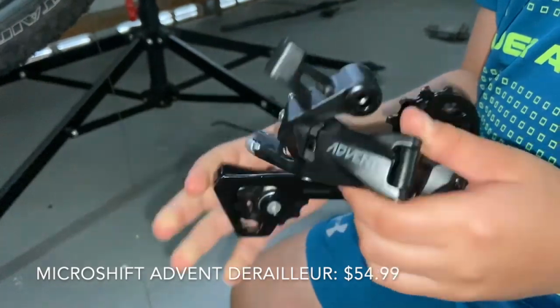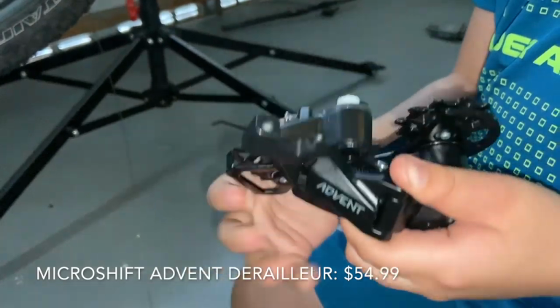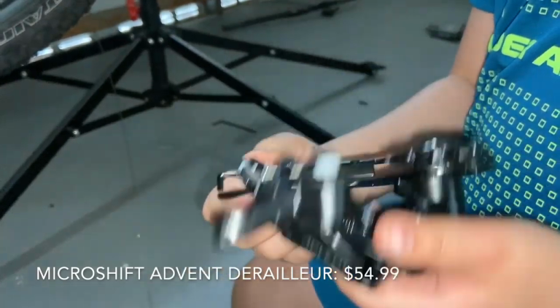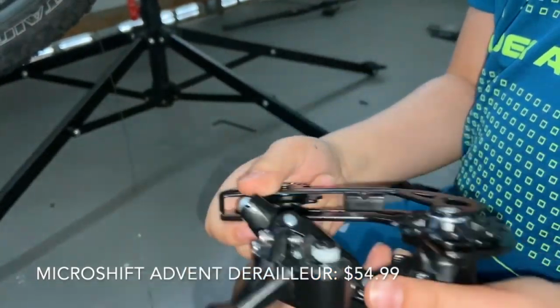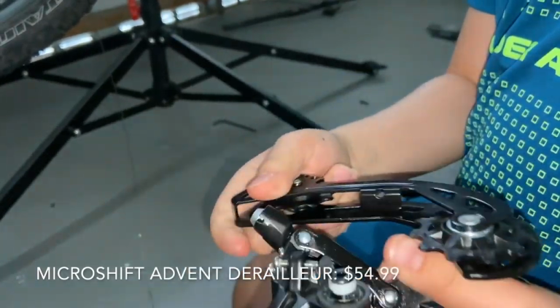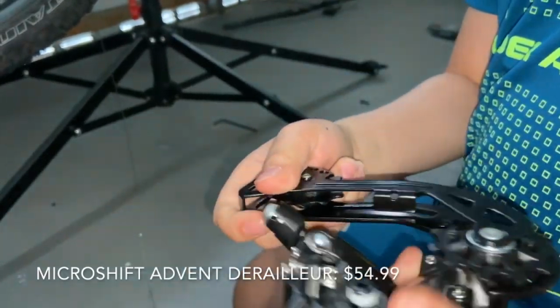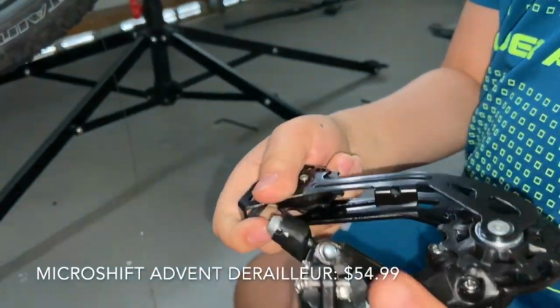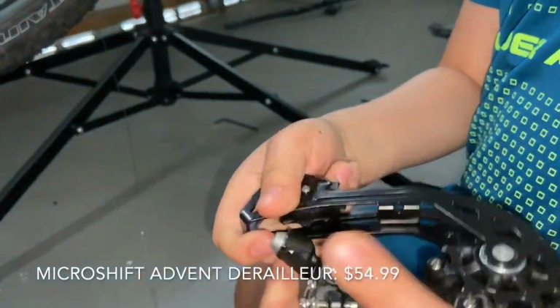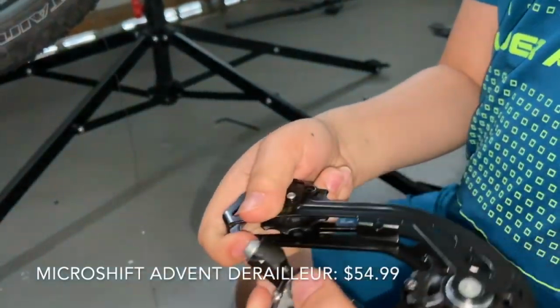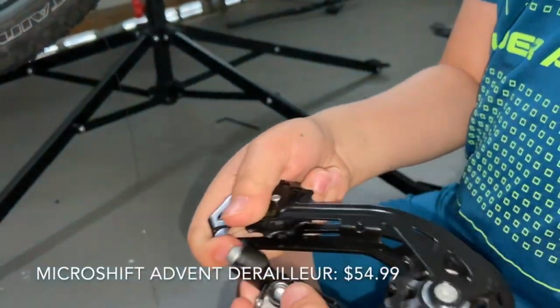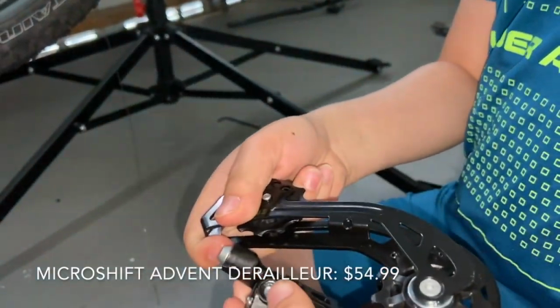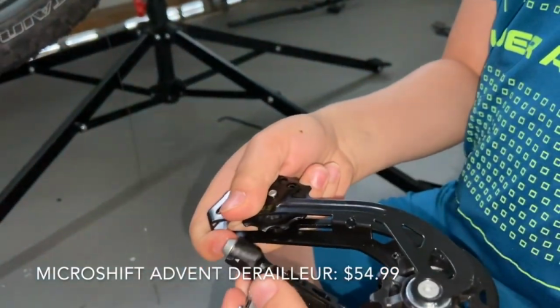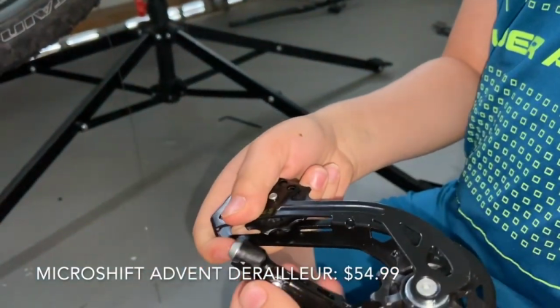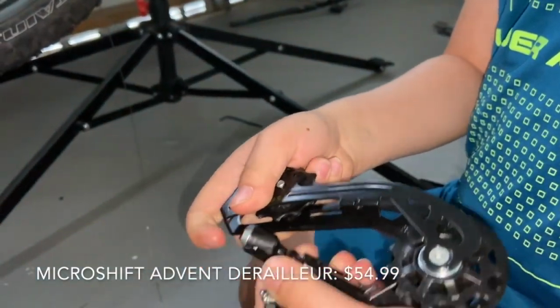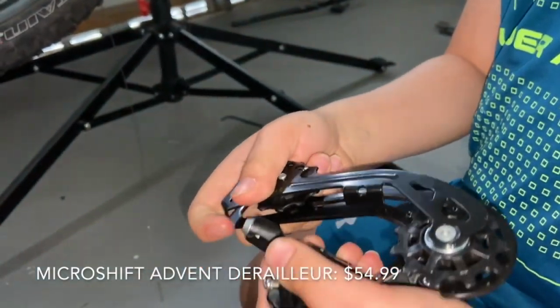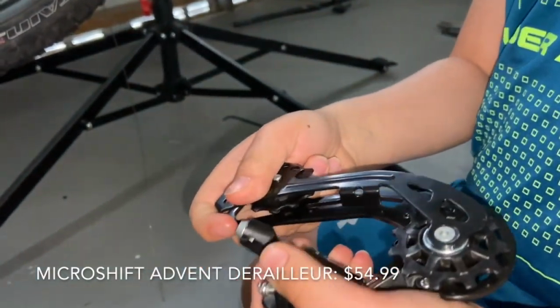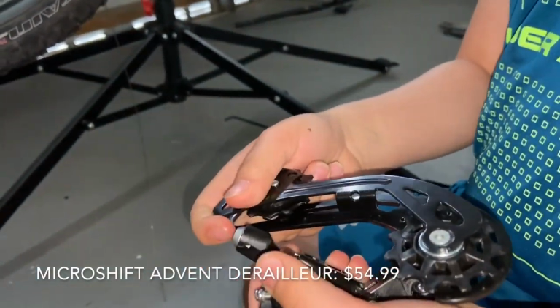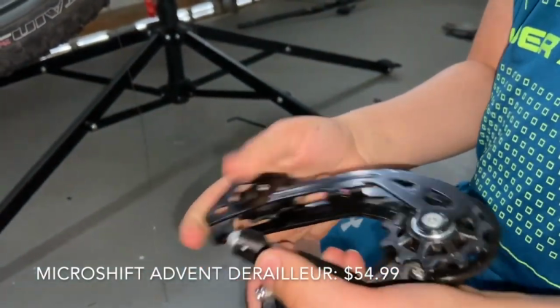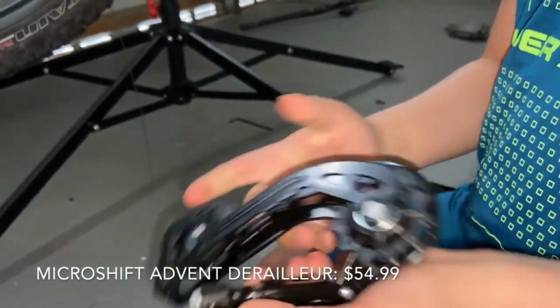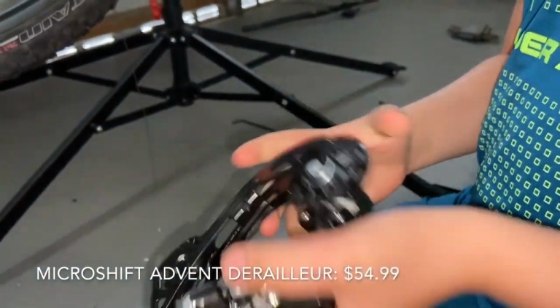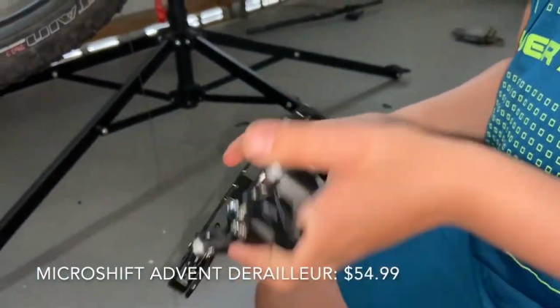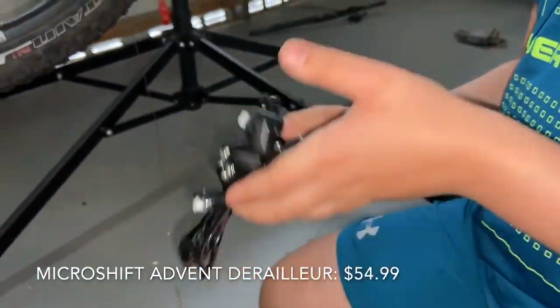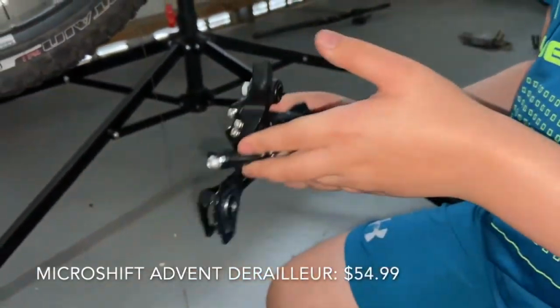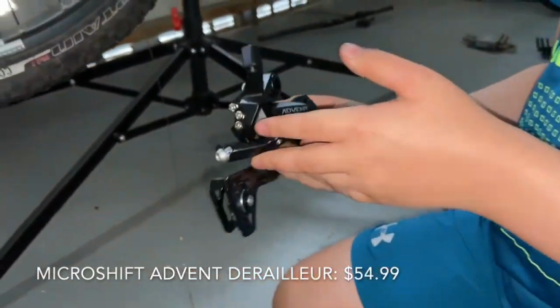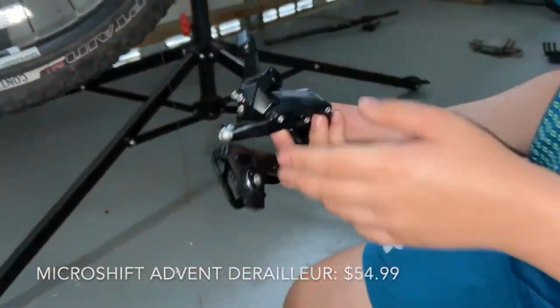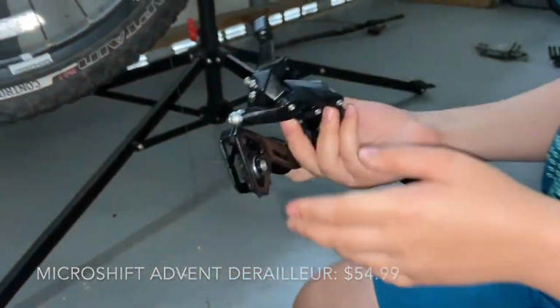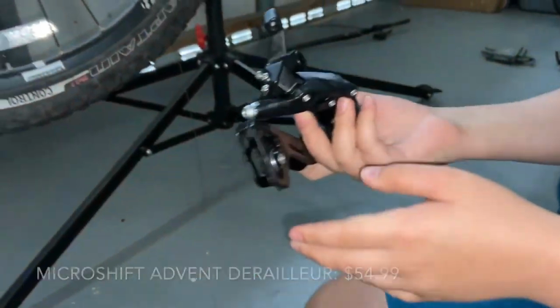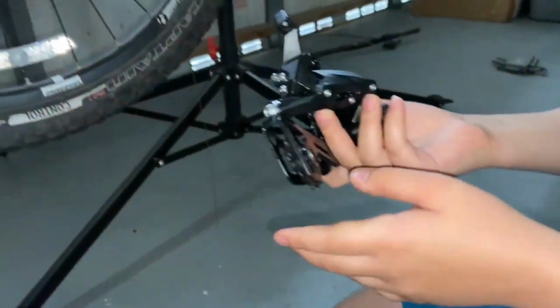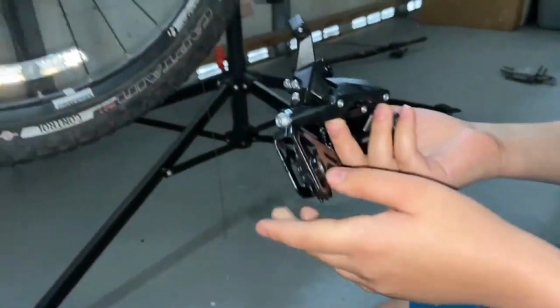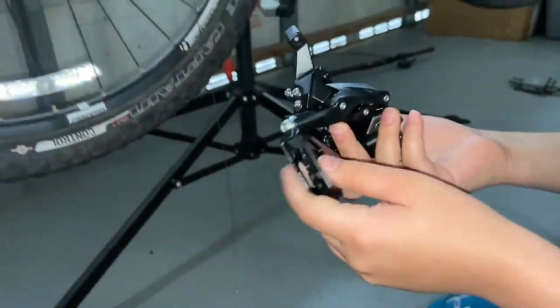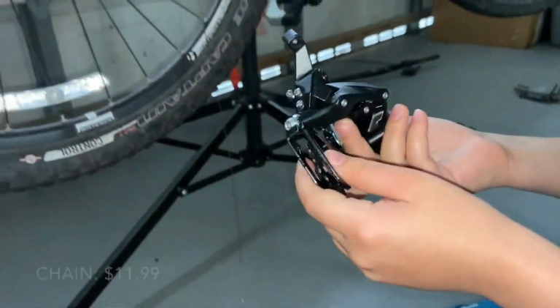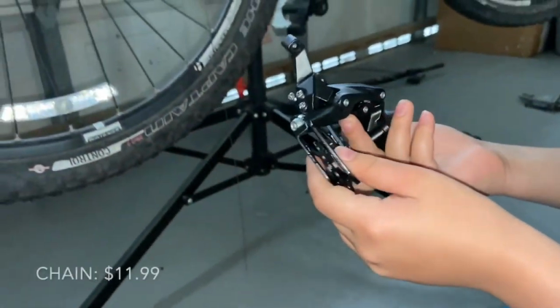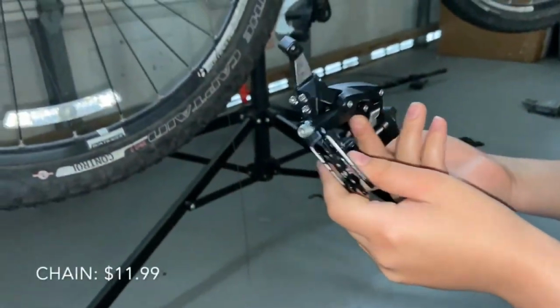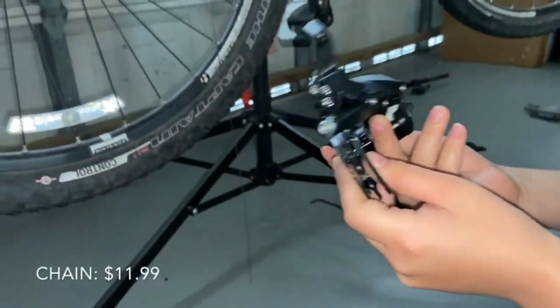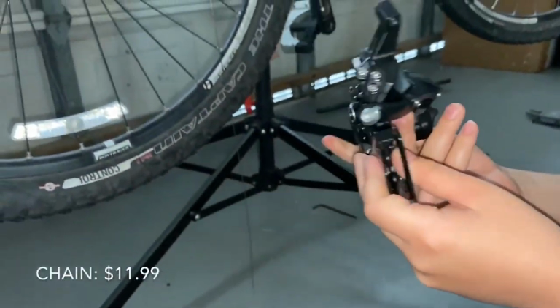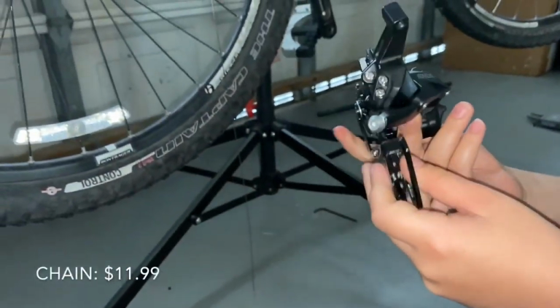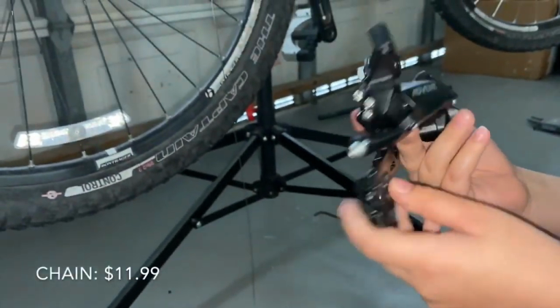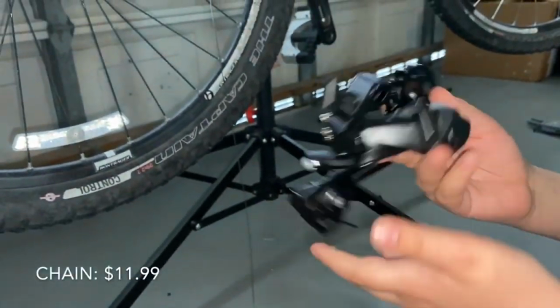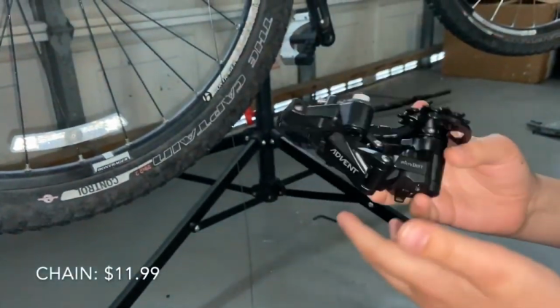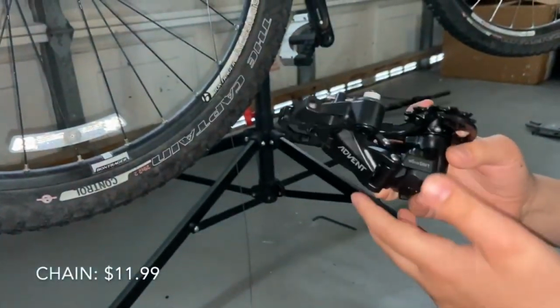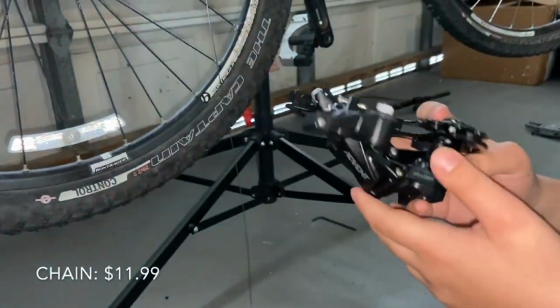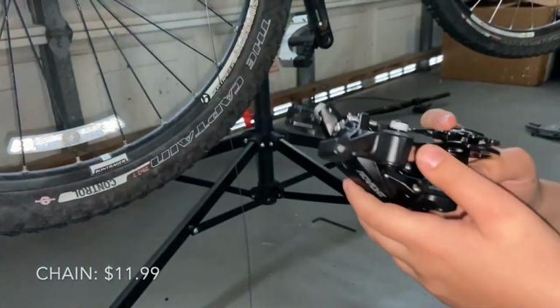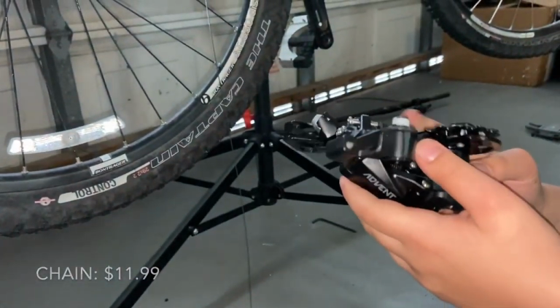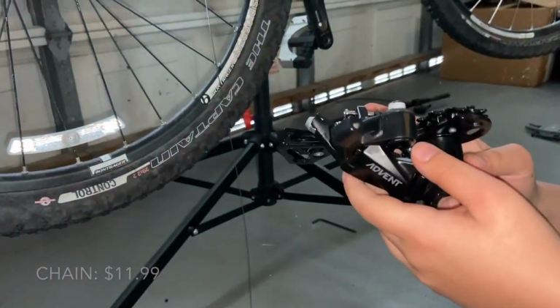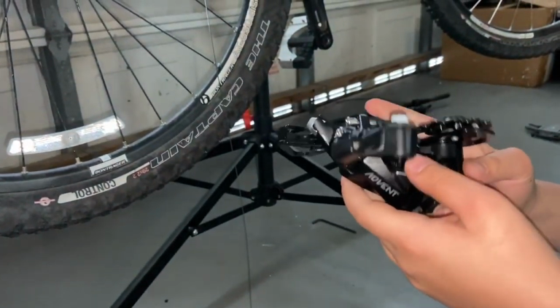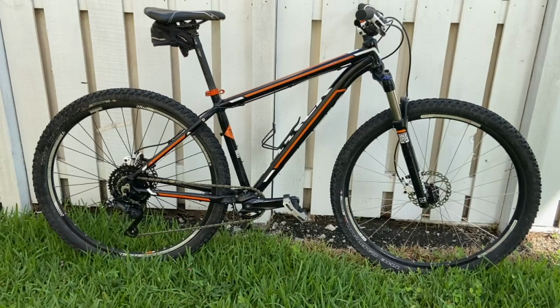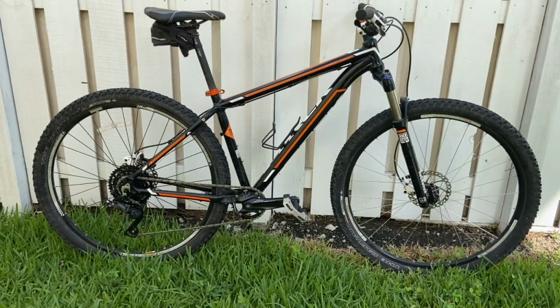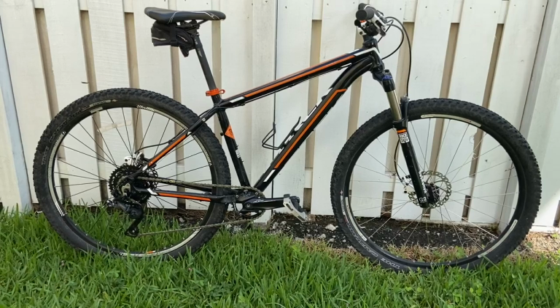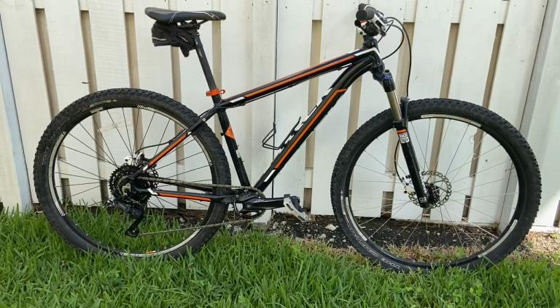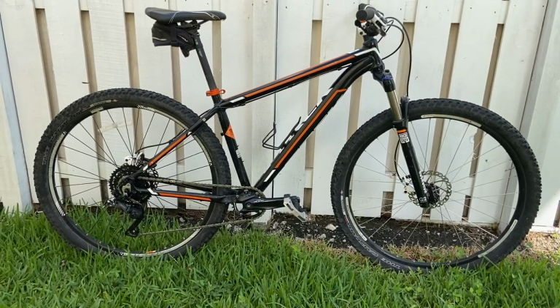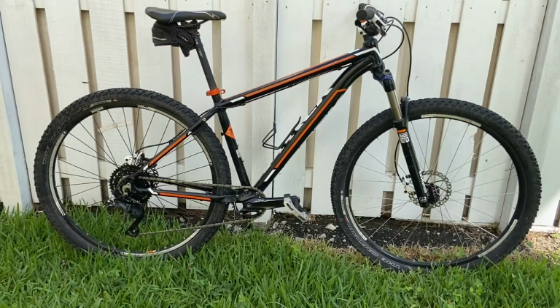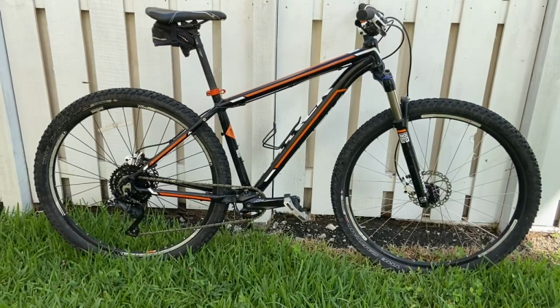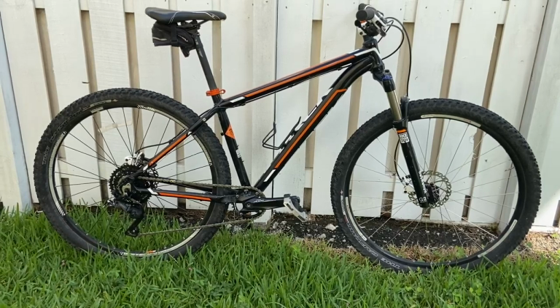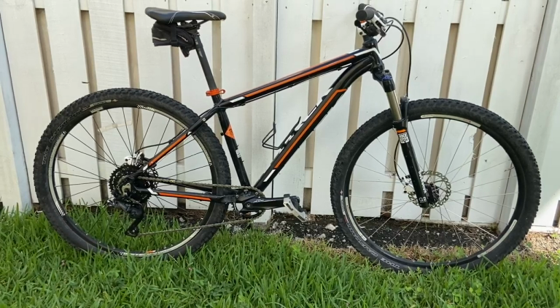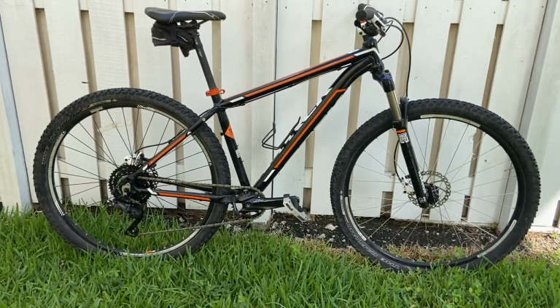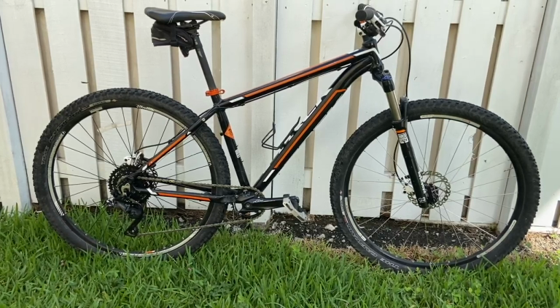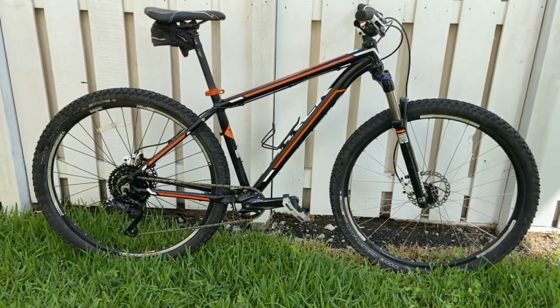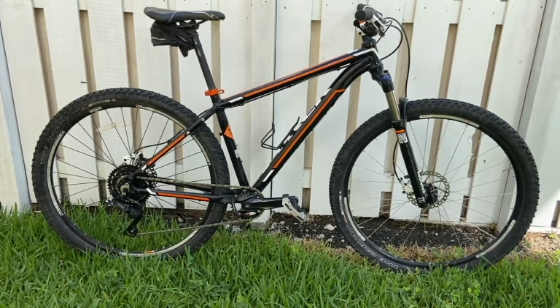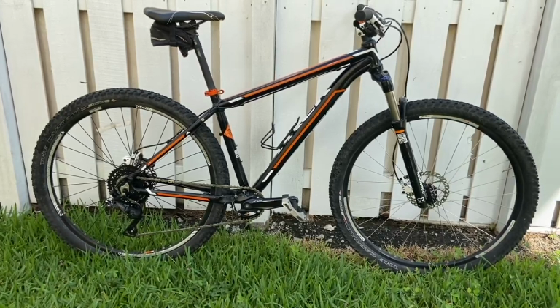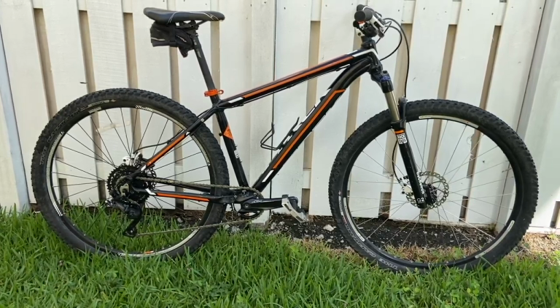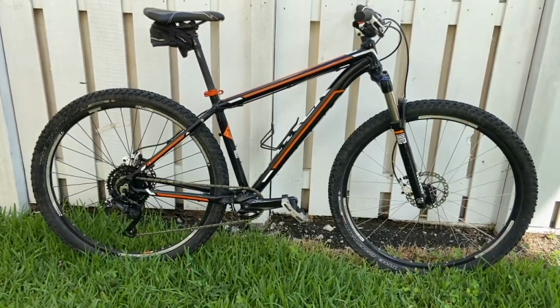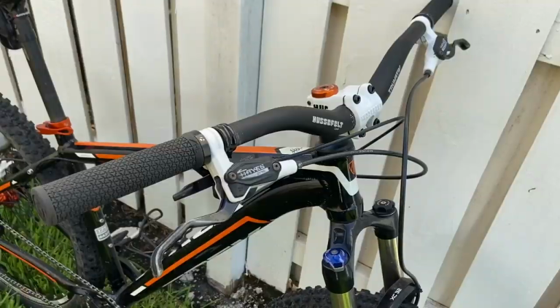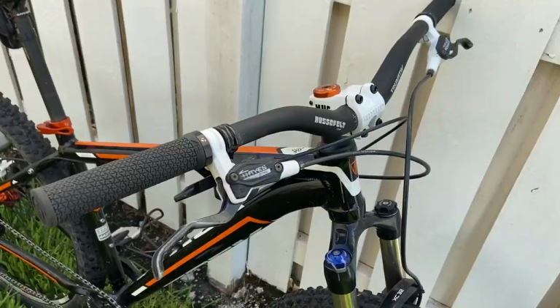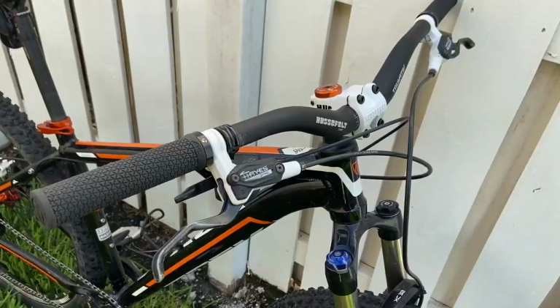Throw in a new chain that you can find for $12 on Amazon and you're good to go. Here it is — the final product.